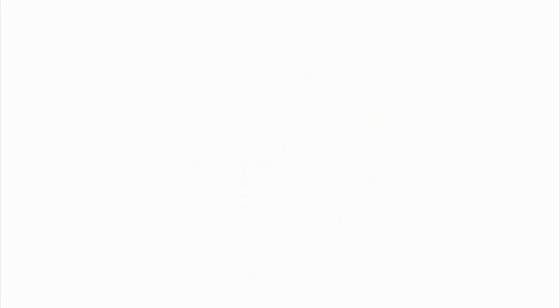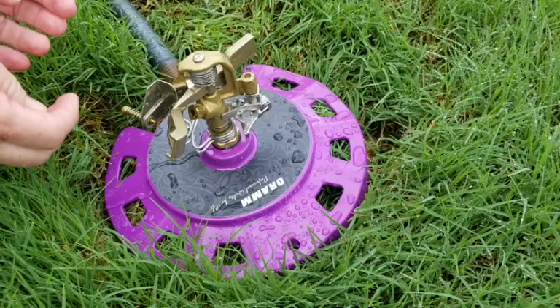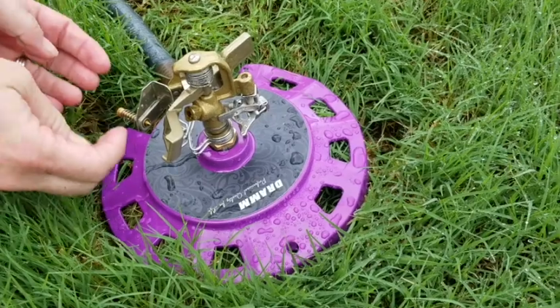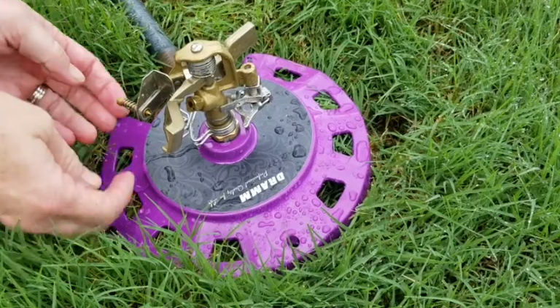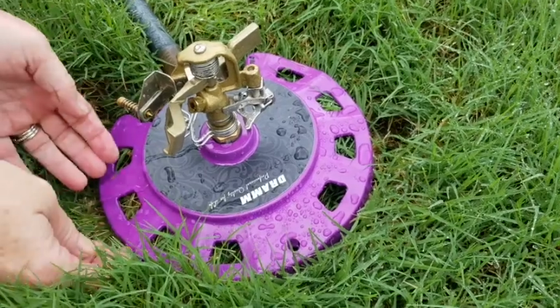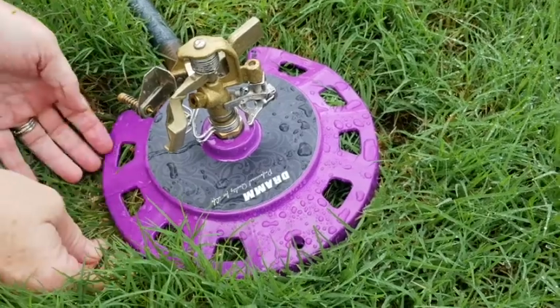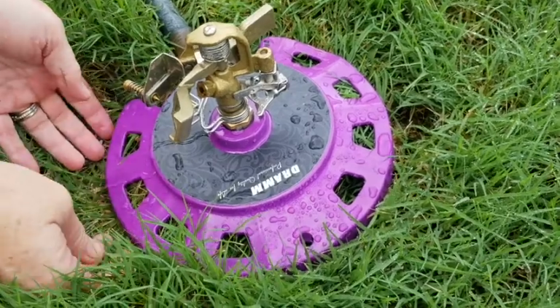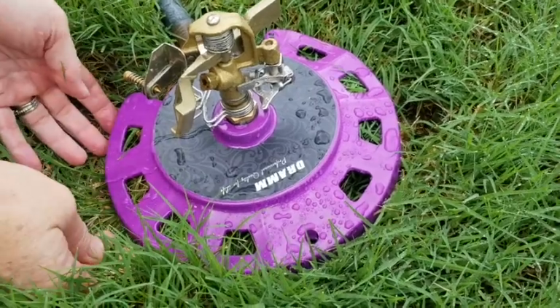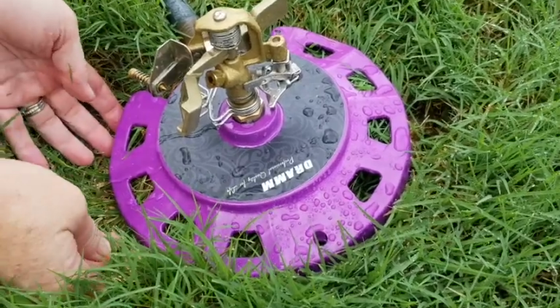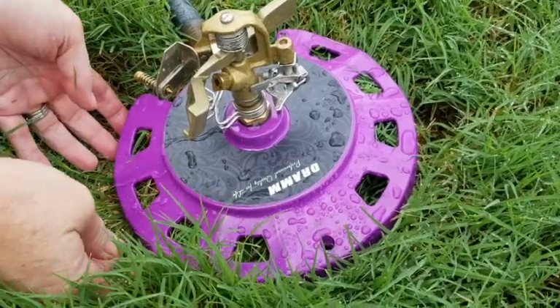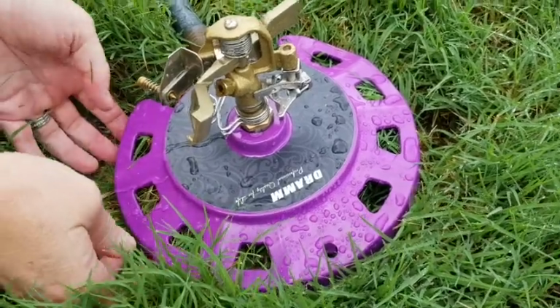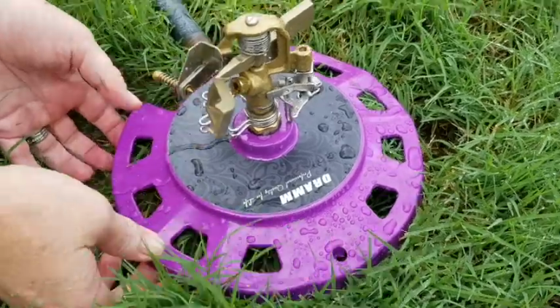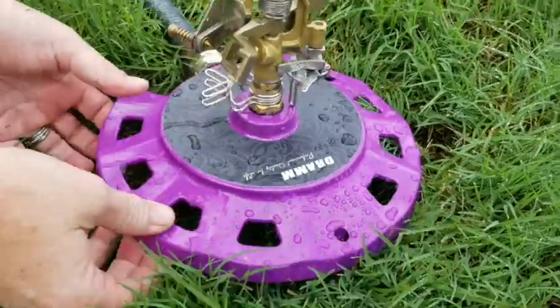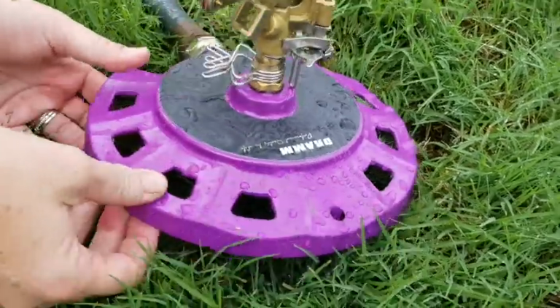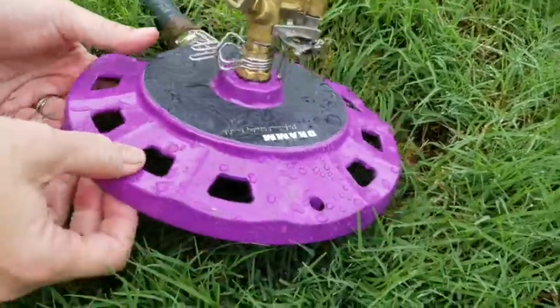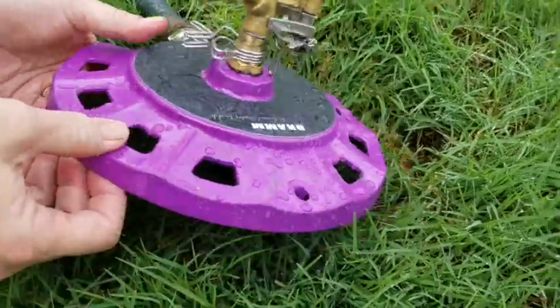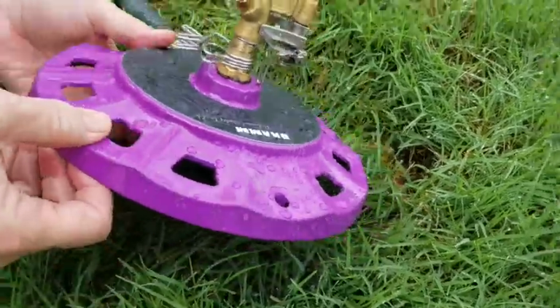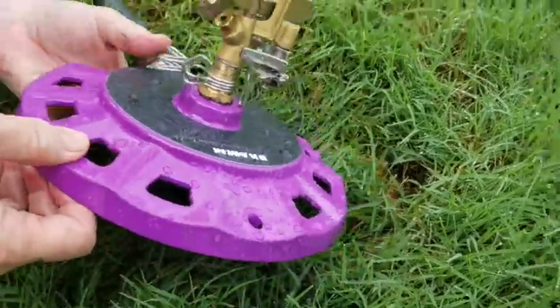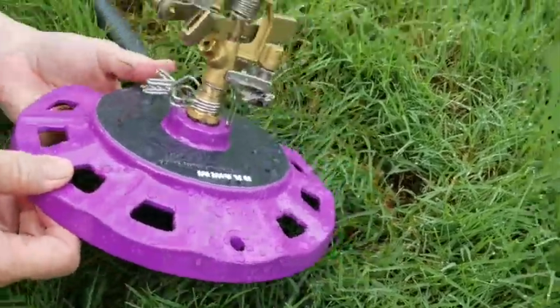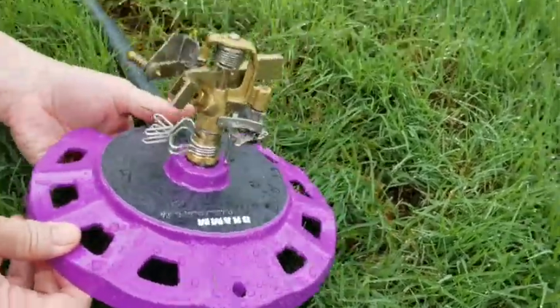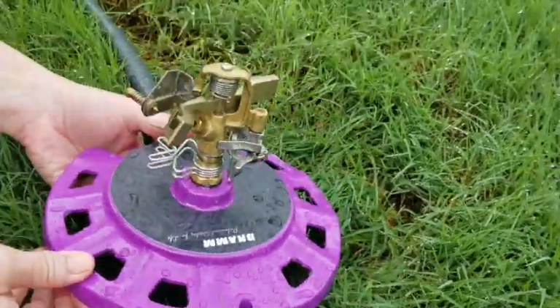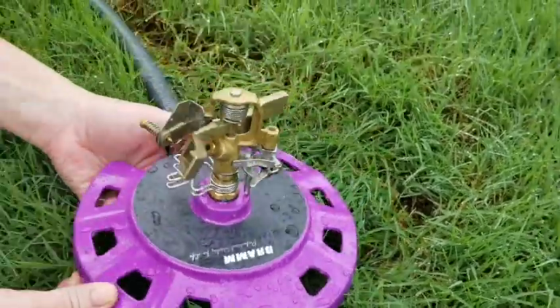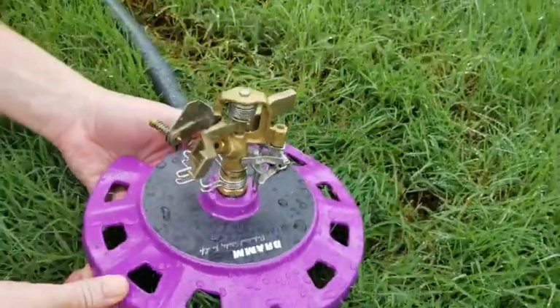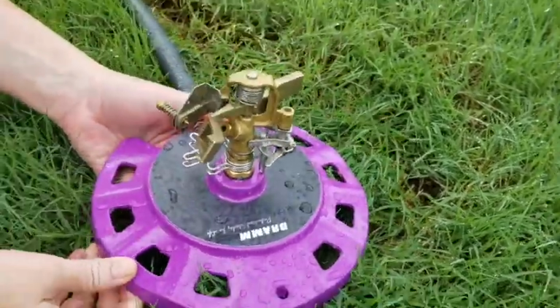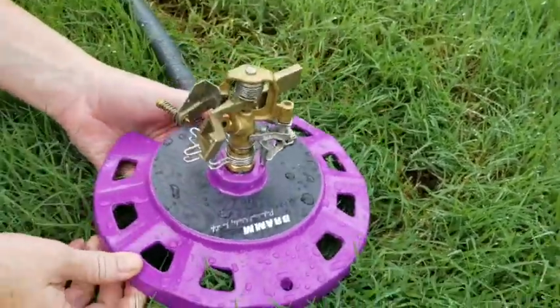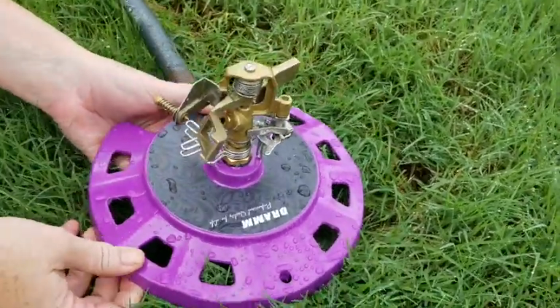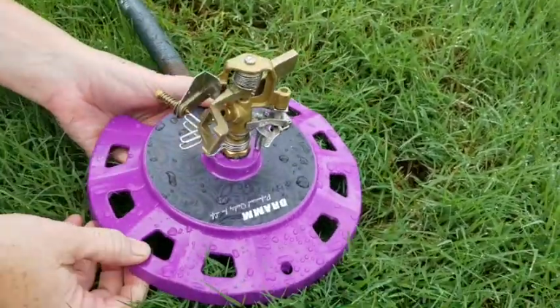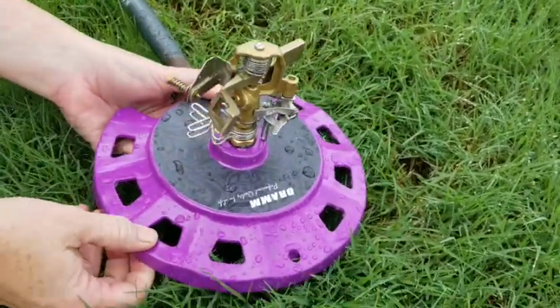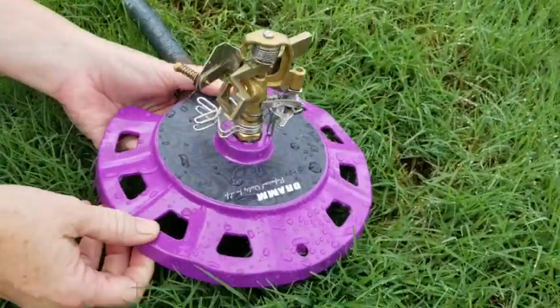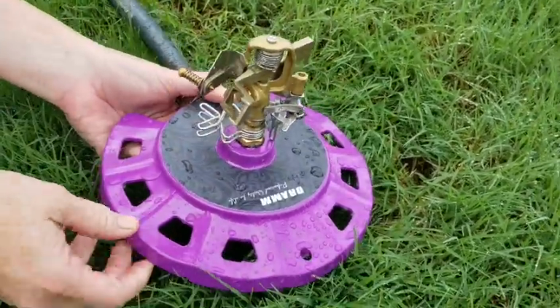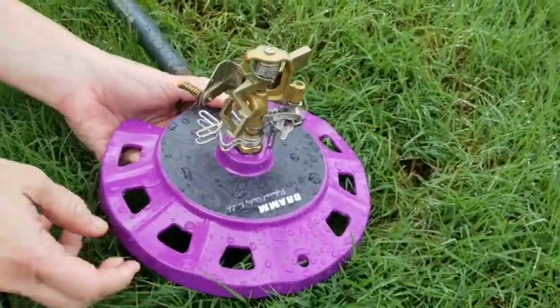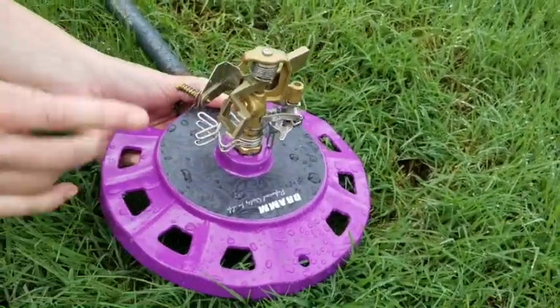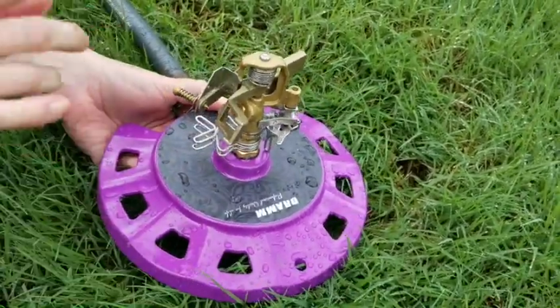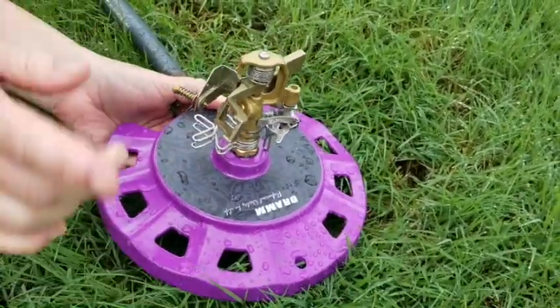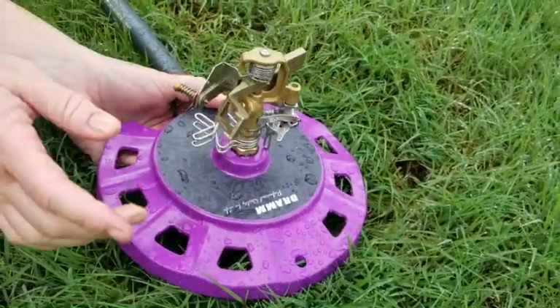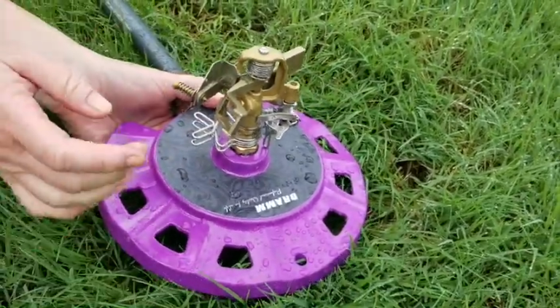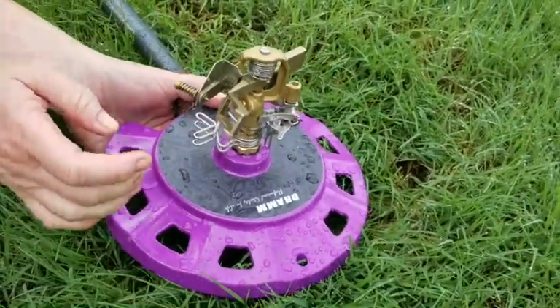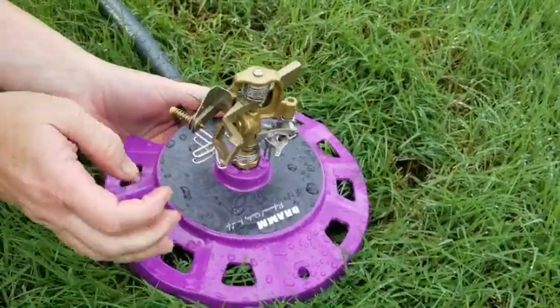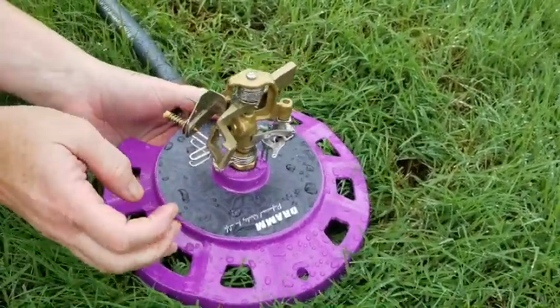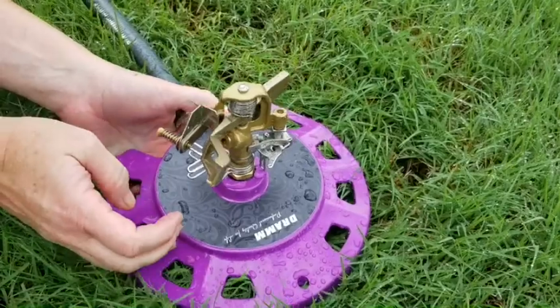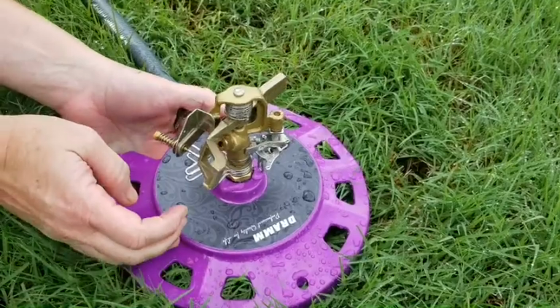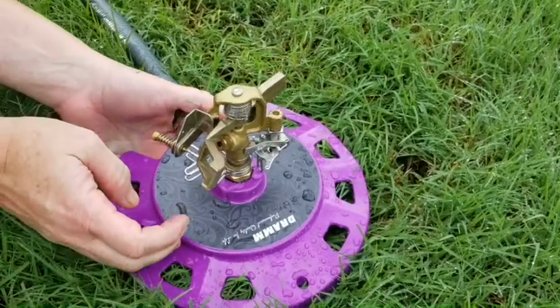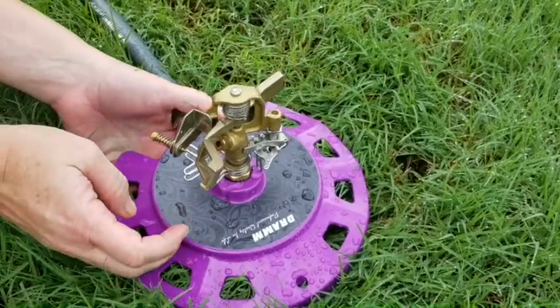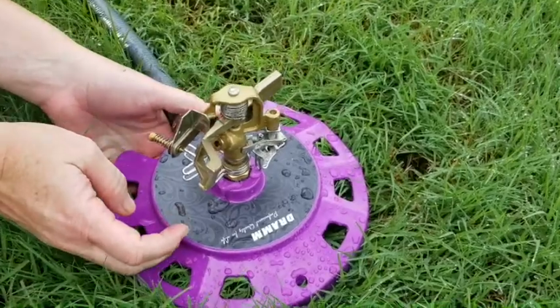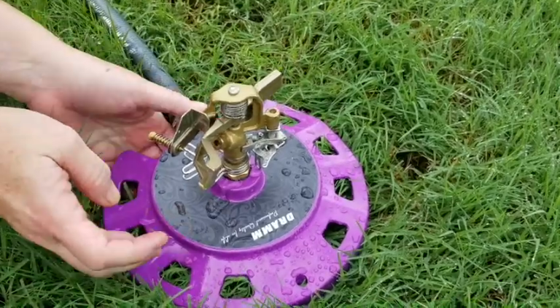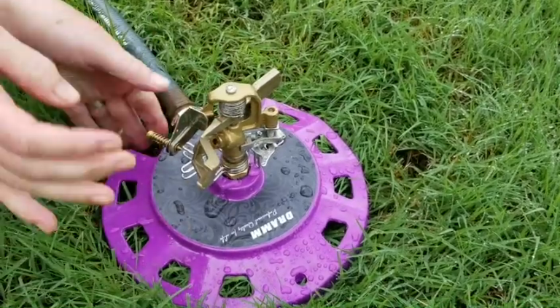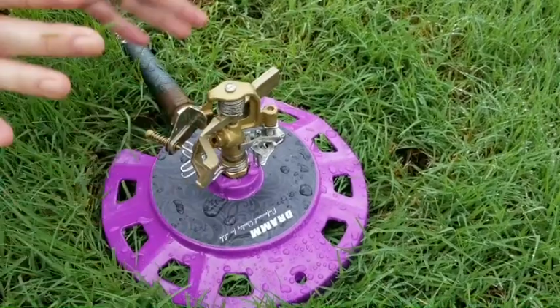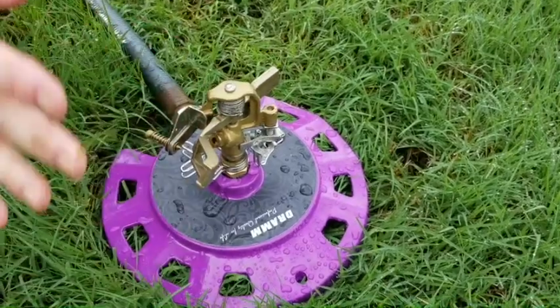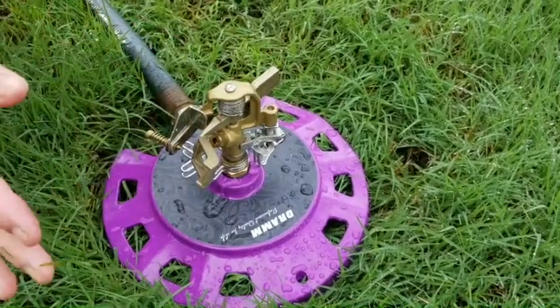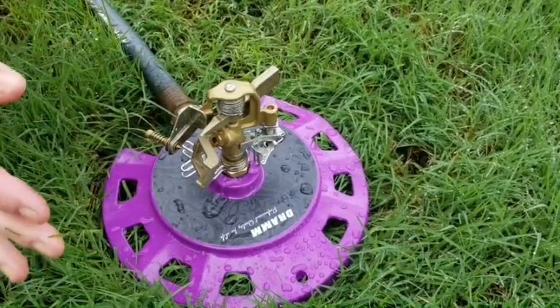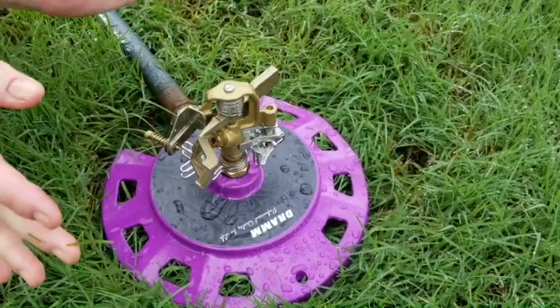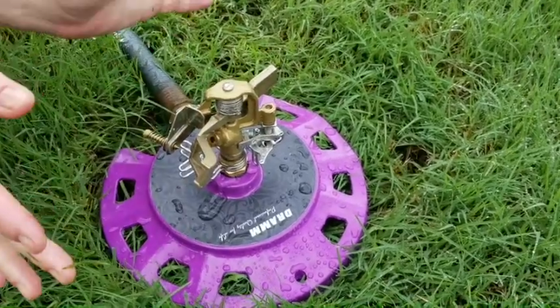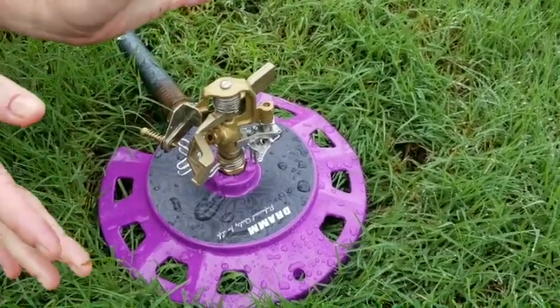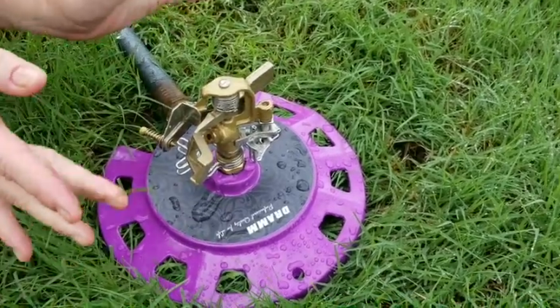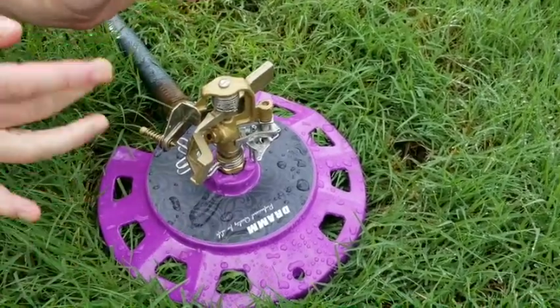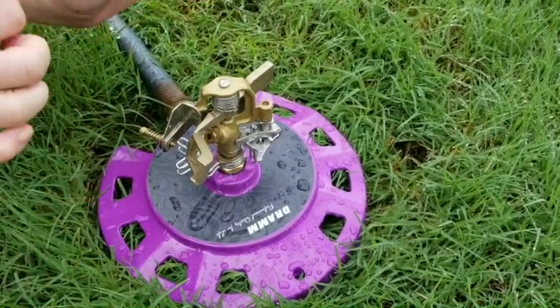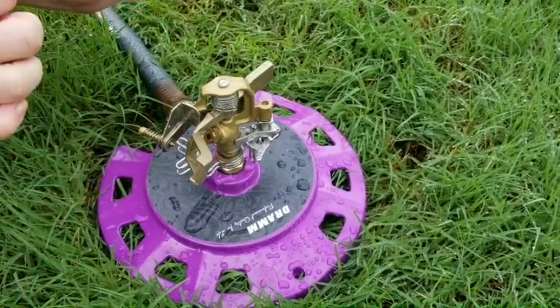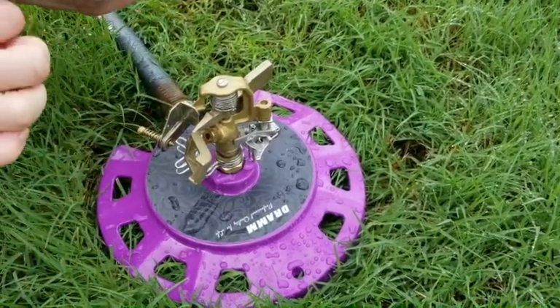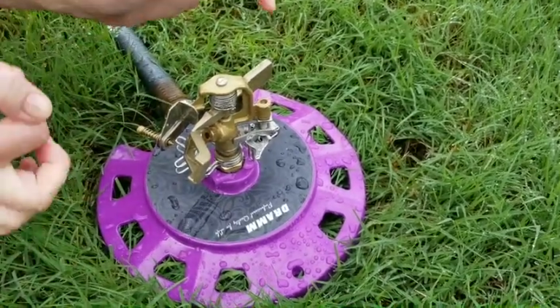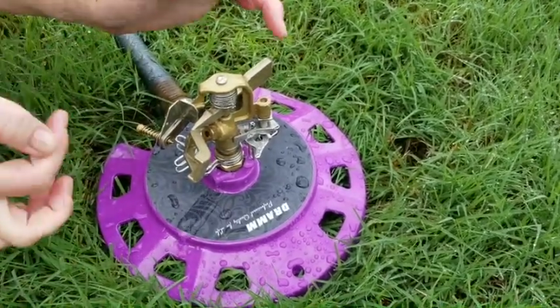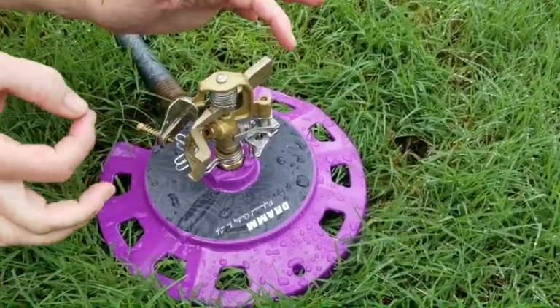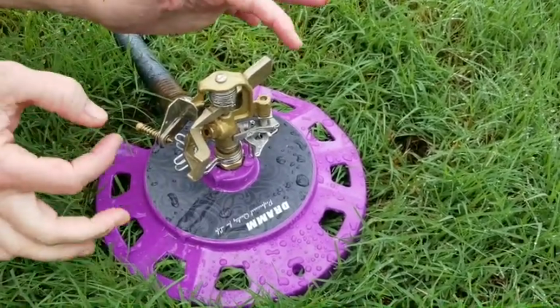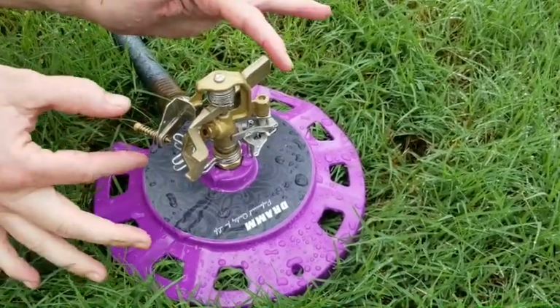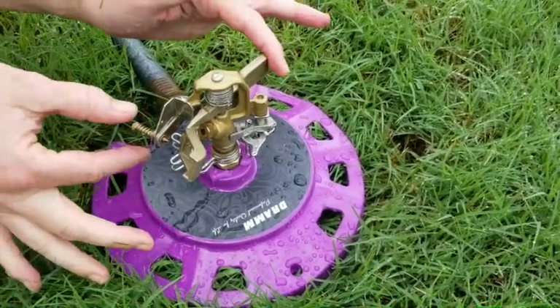Many people get intimidated by impact sprinklers because there are a lot of adjustments on them. So let me show you what the various pieces are.